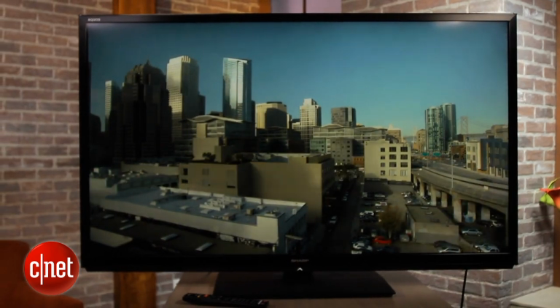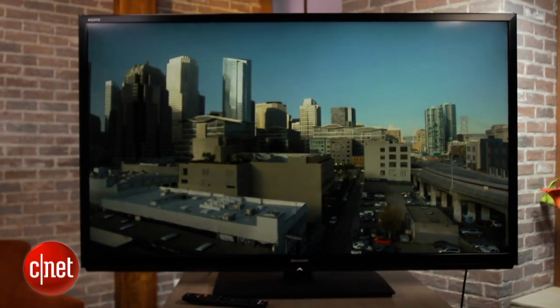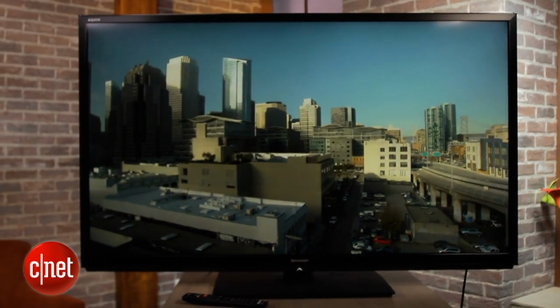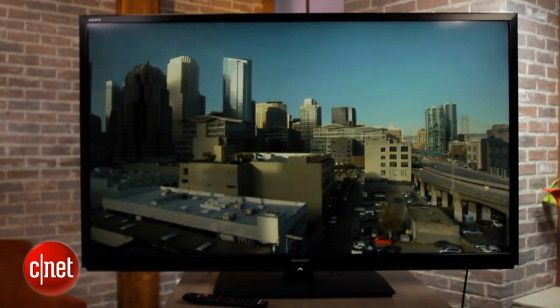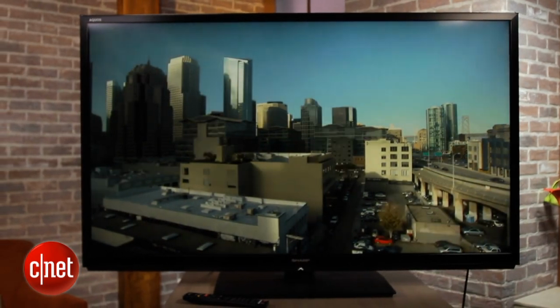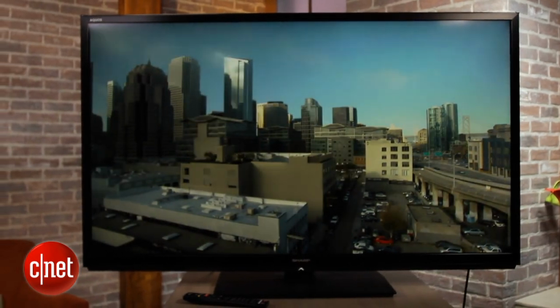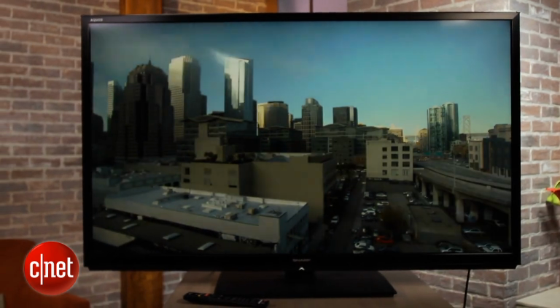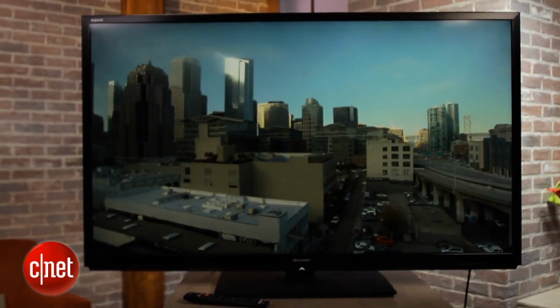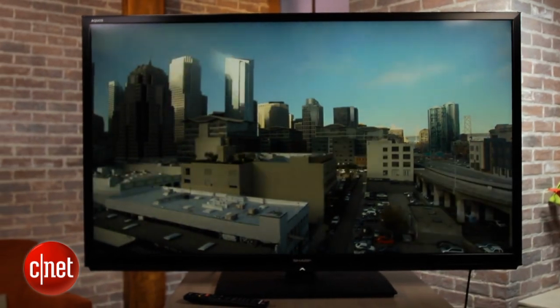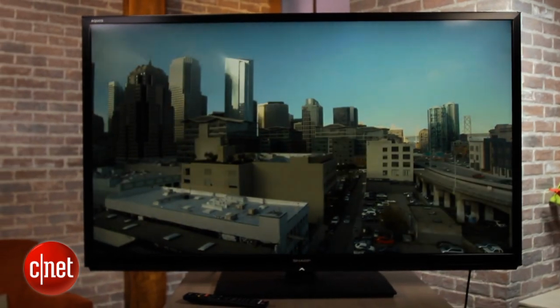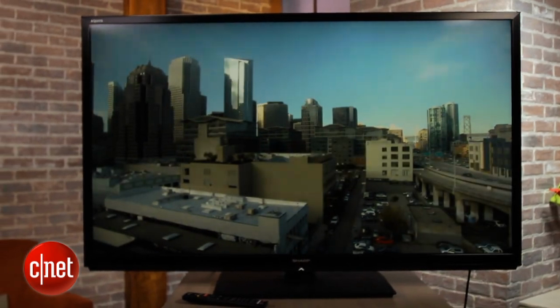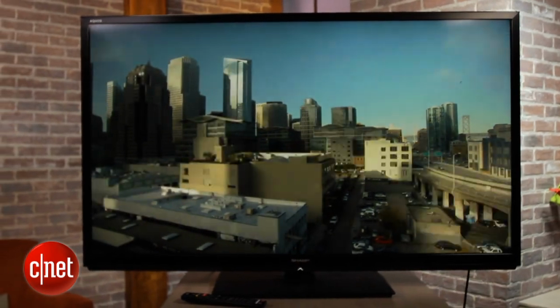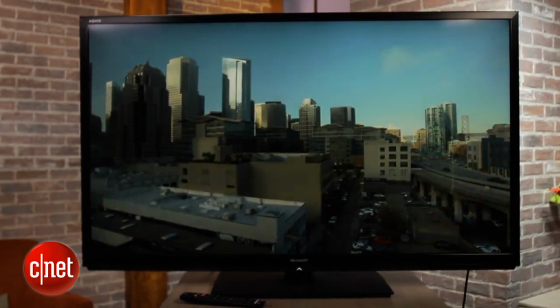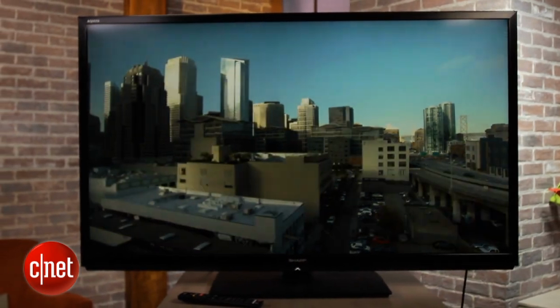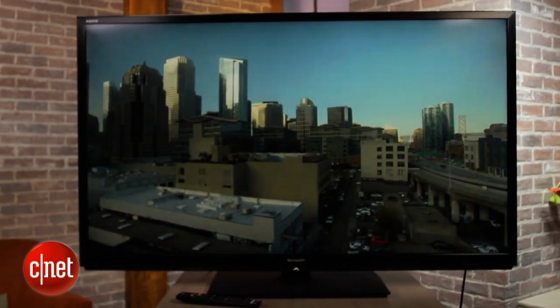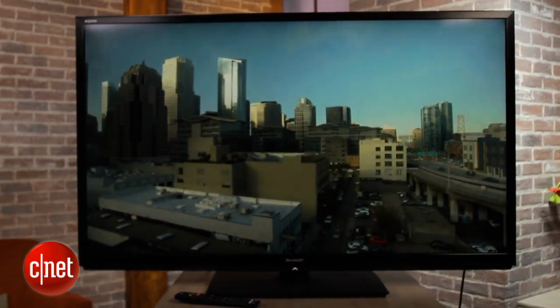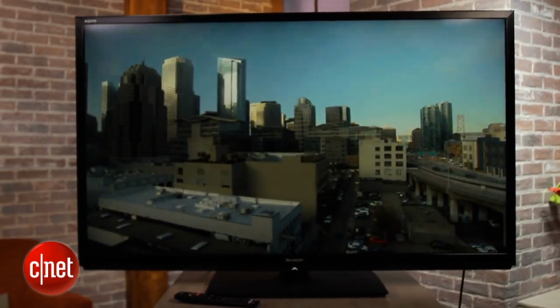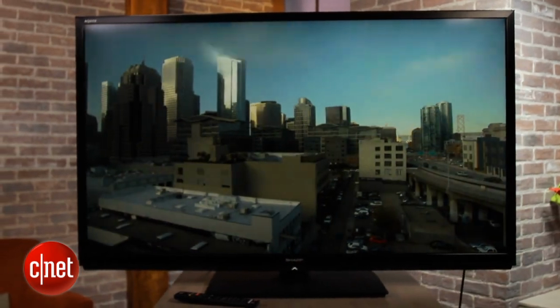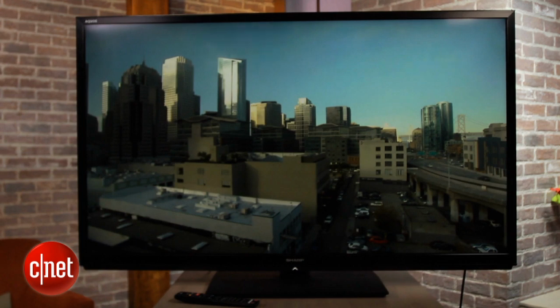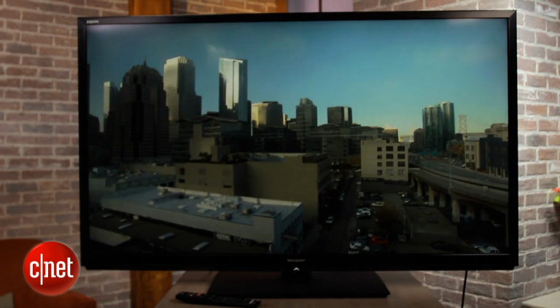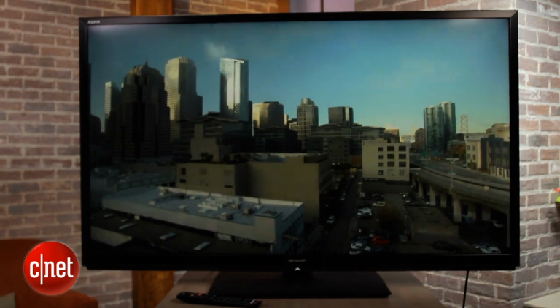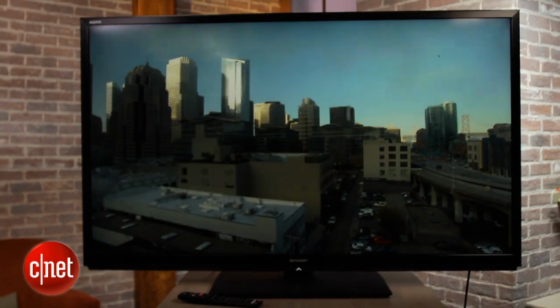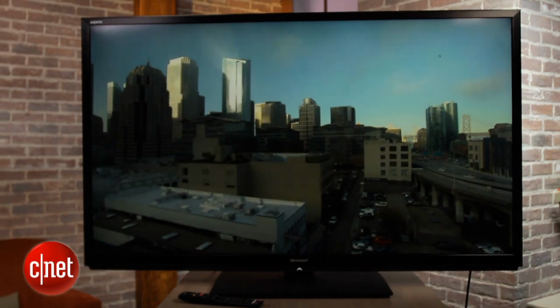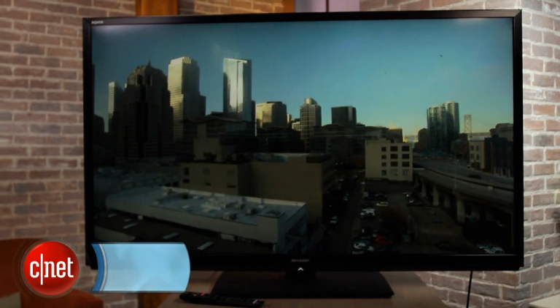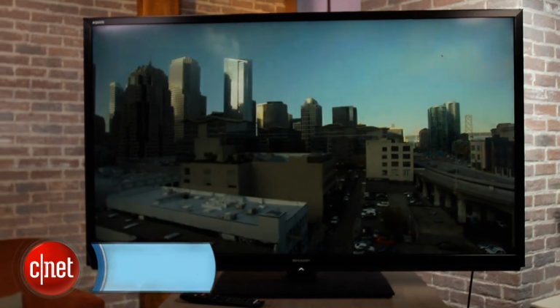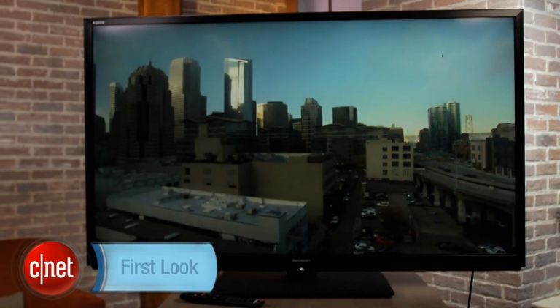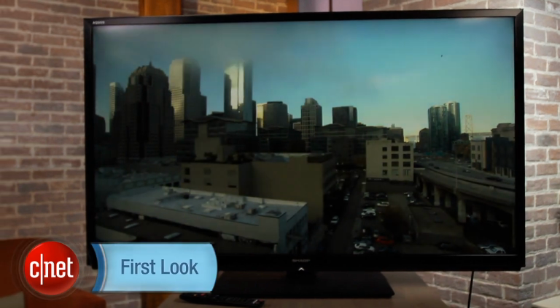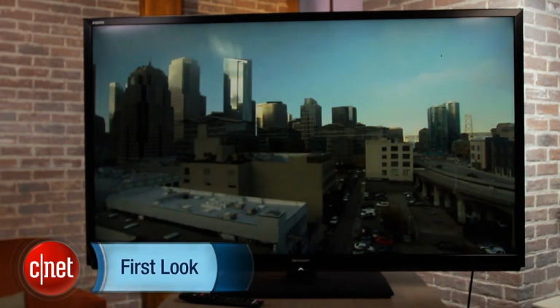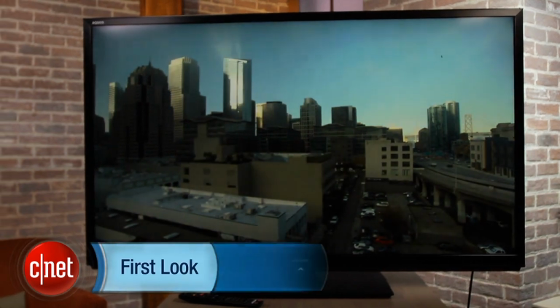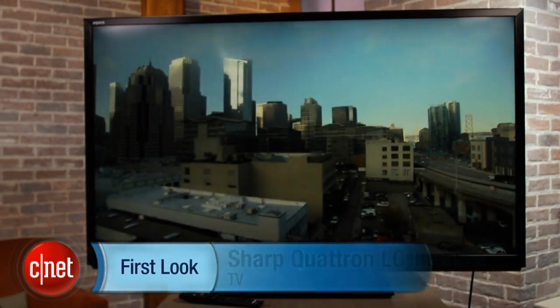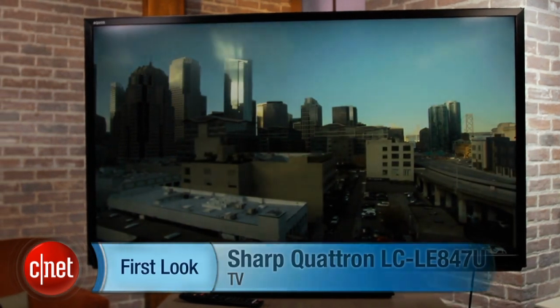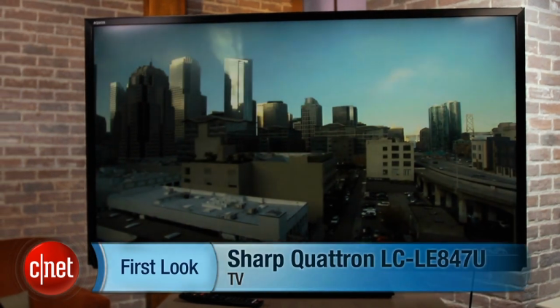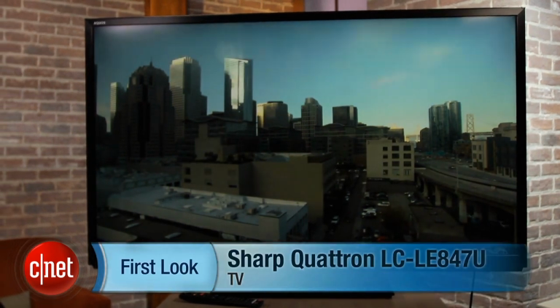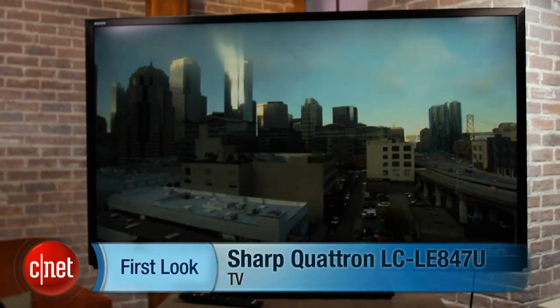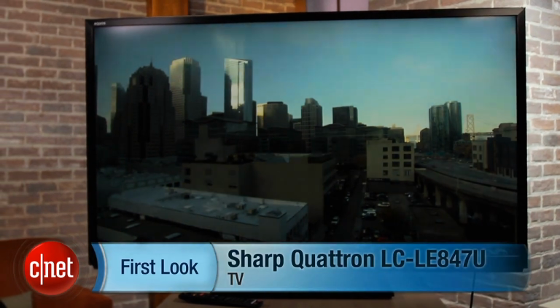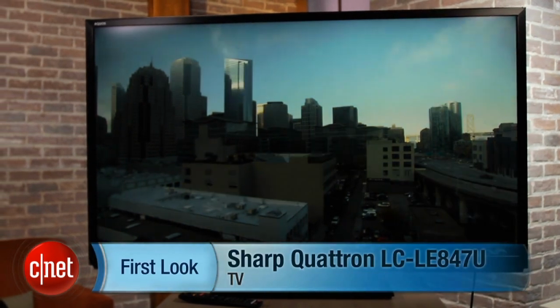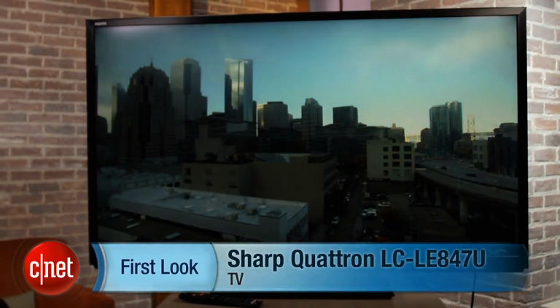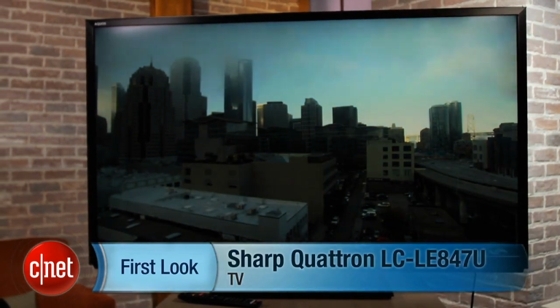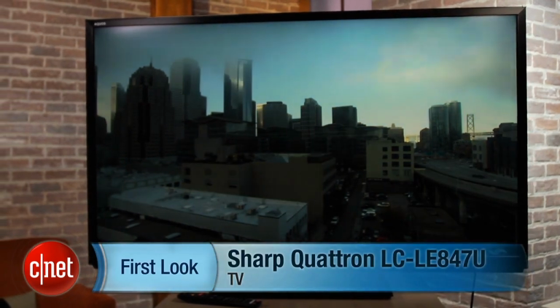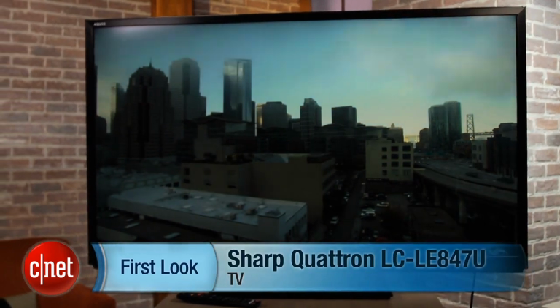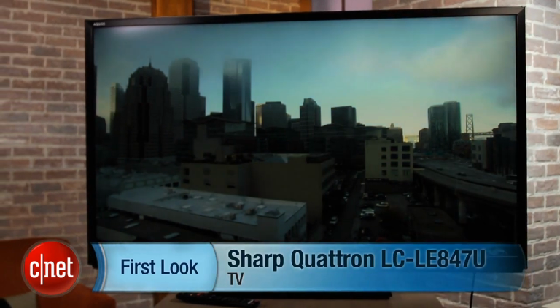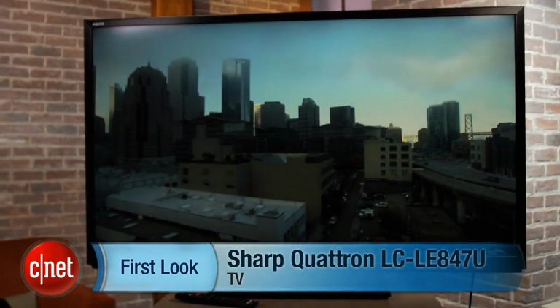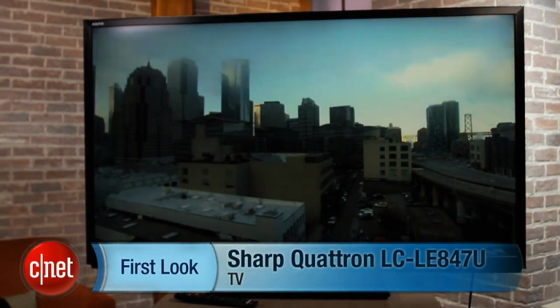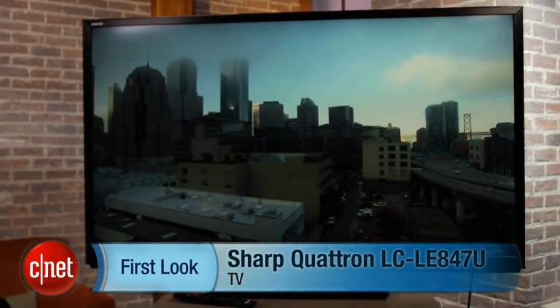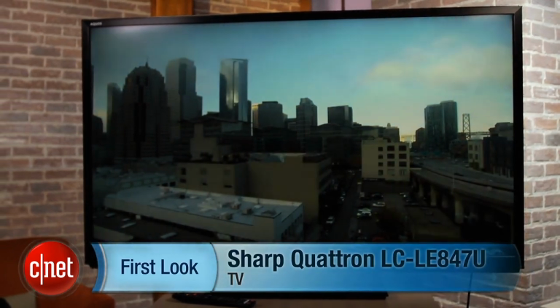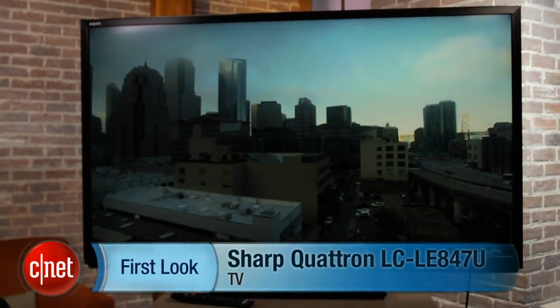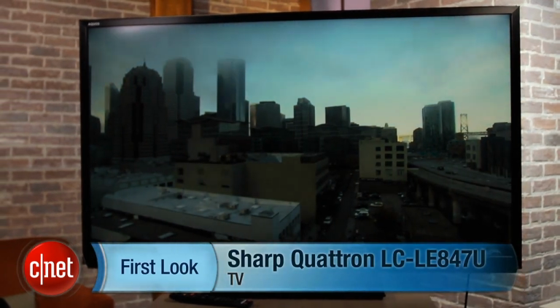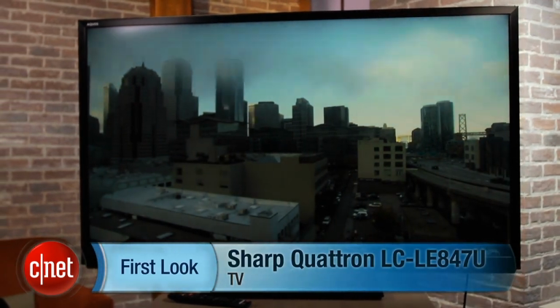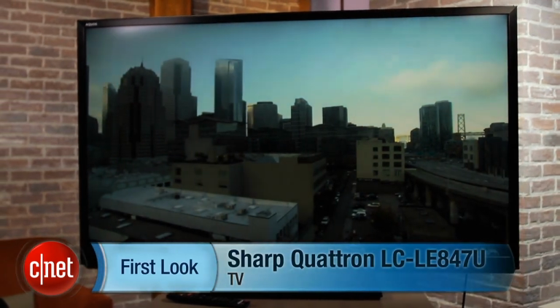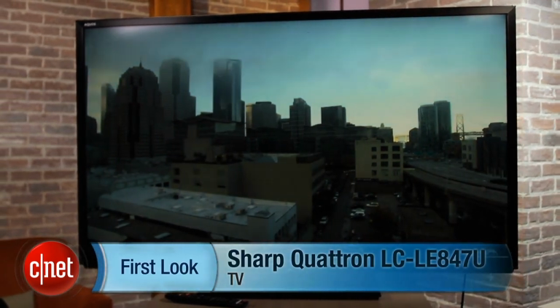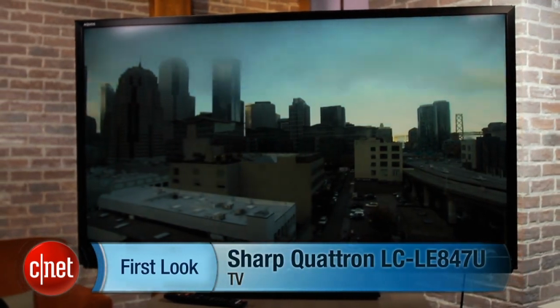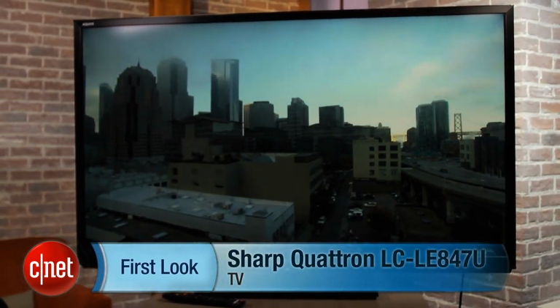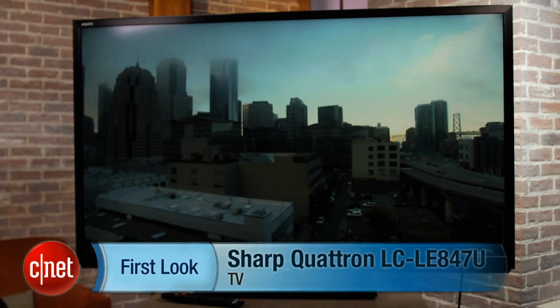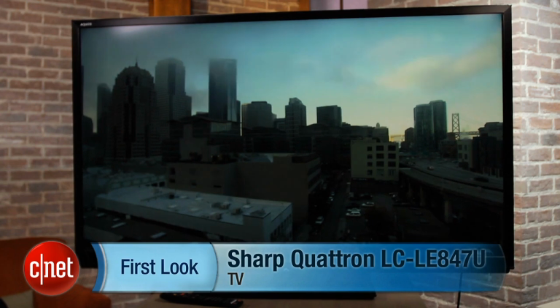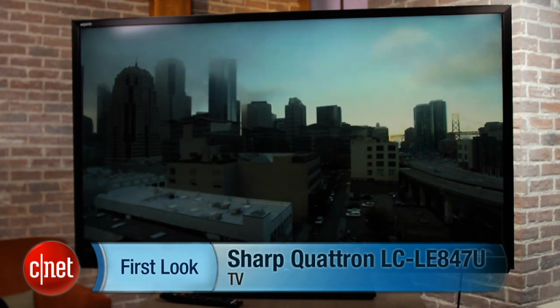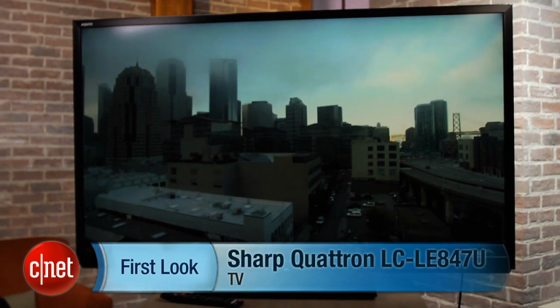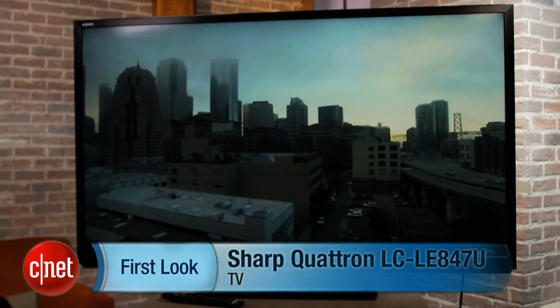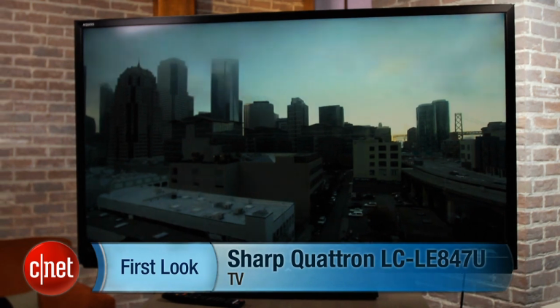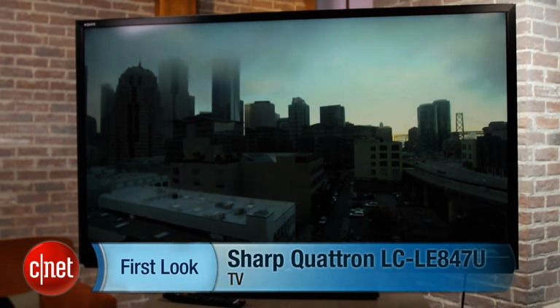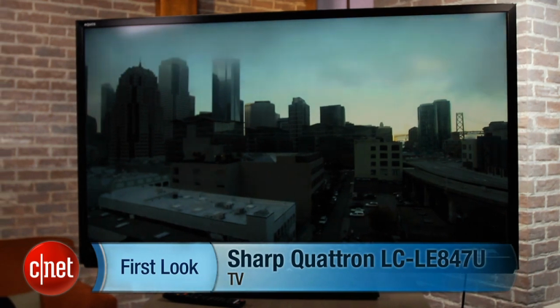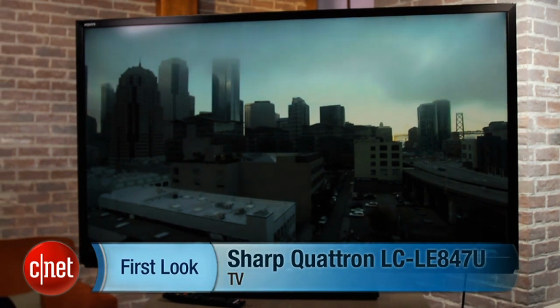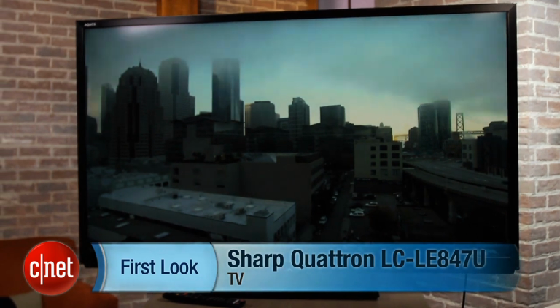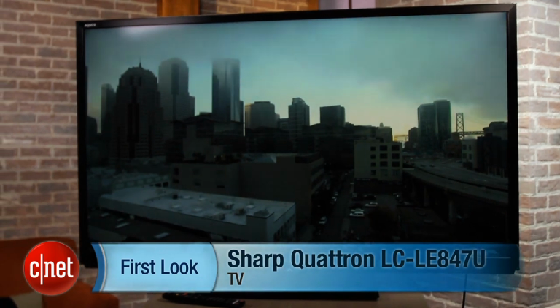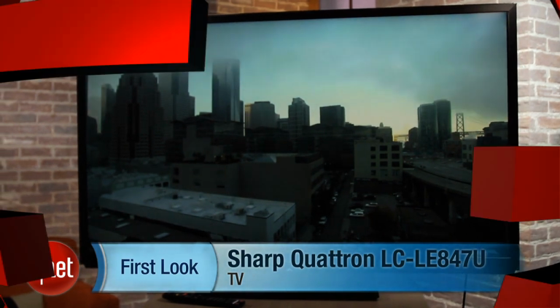That's a quick look at Sharp's best 2012 60 and 70 inch television, the Sharp LC LE847U. I'm David Katzmeier for CNET.